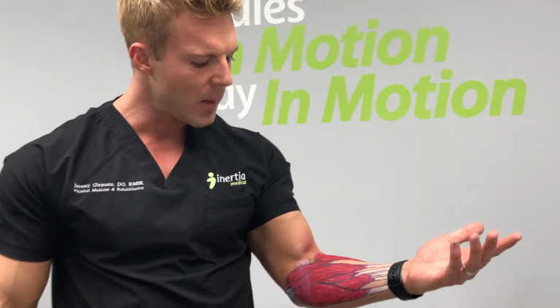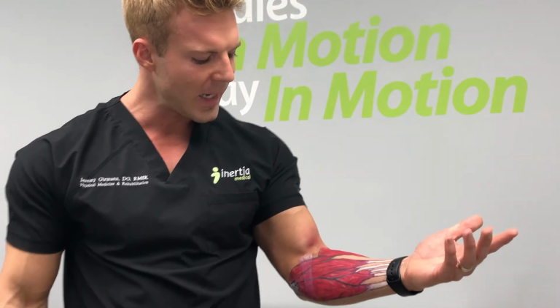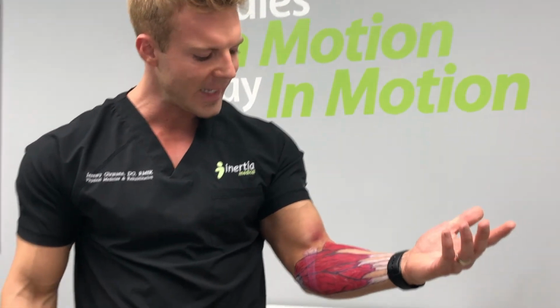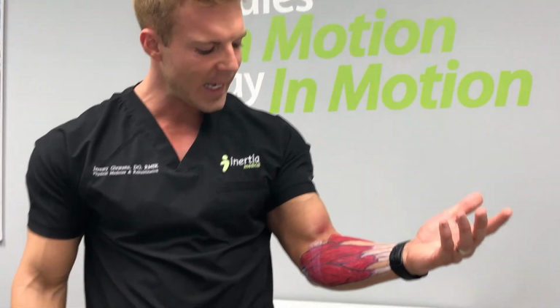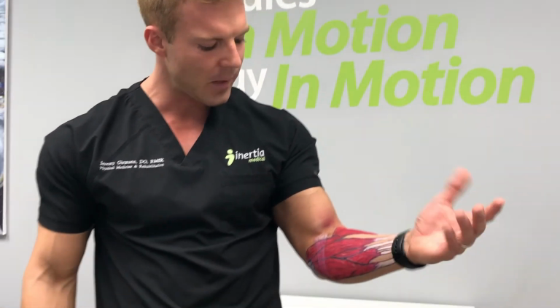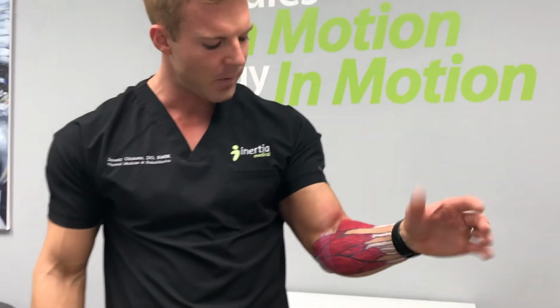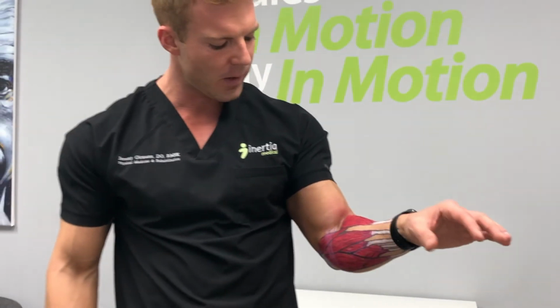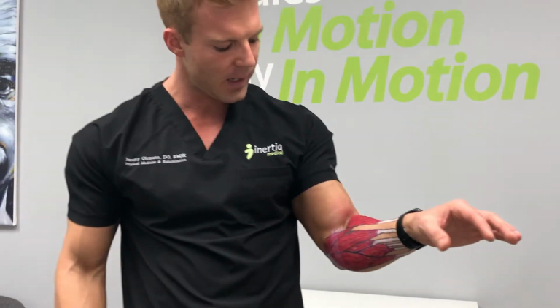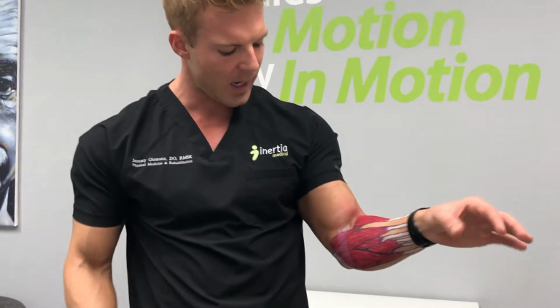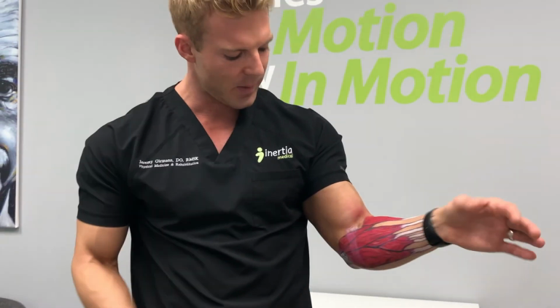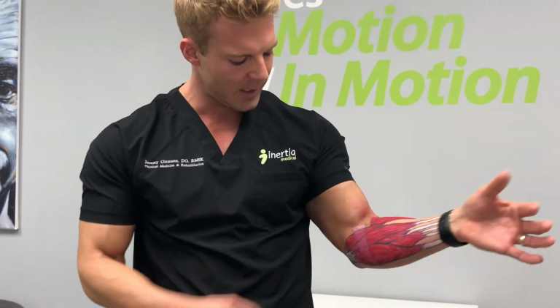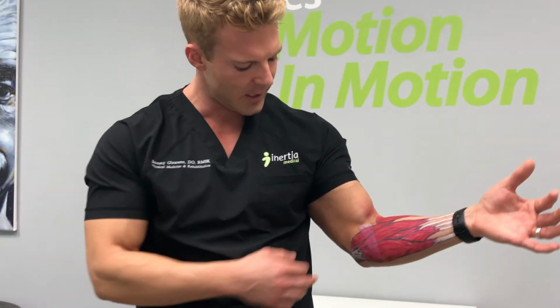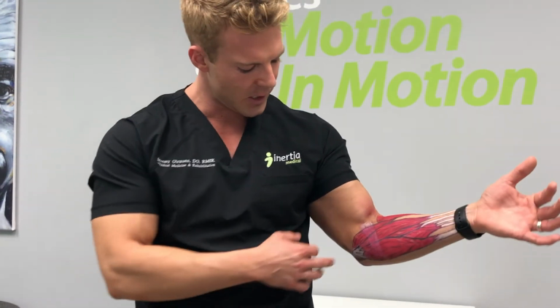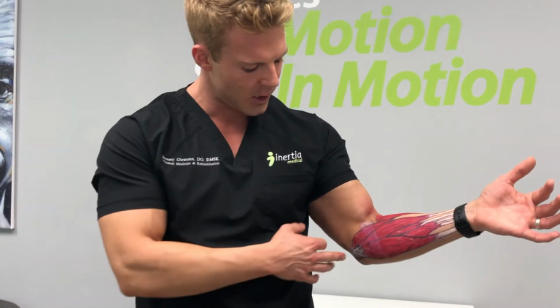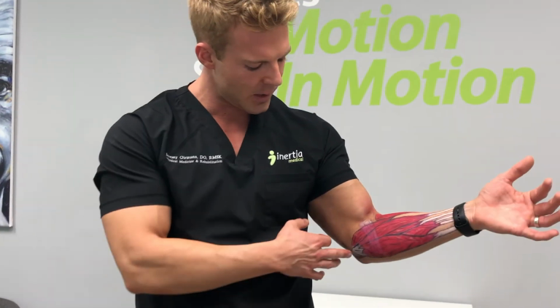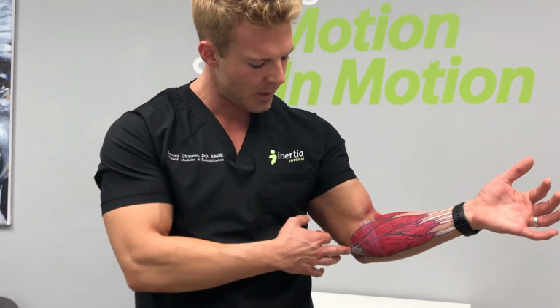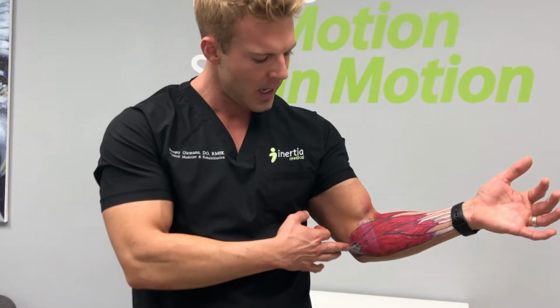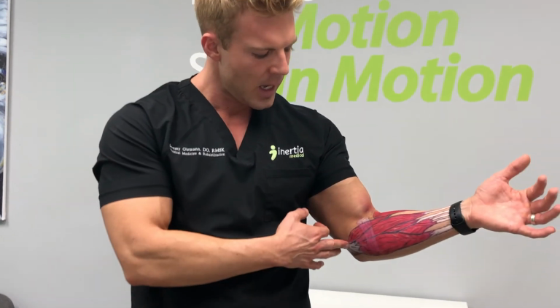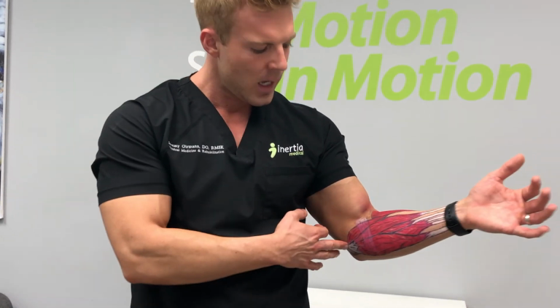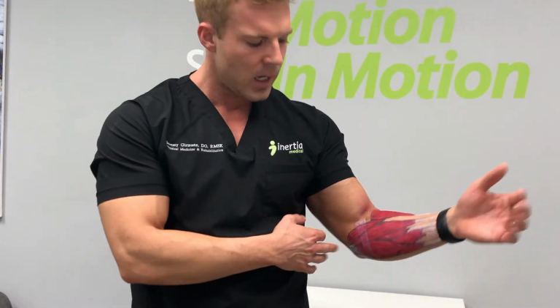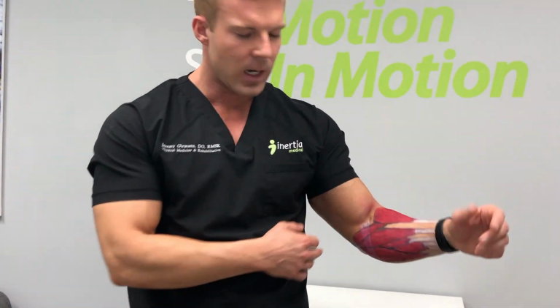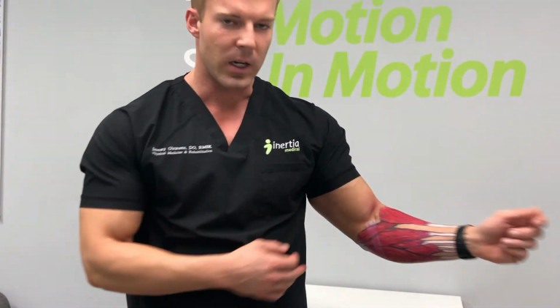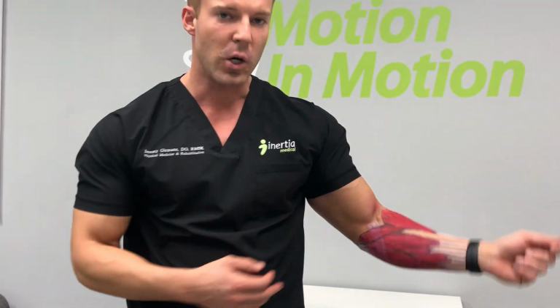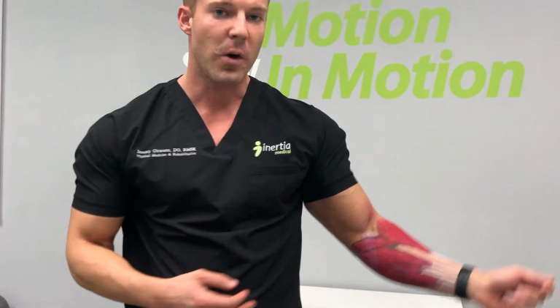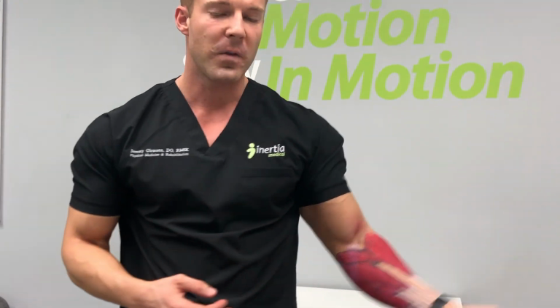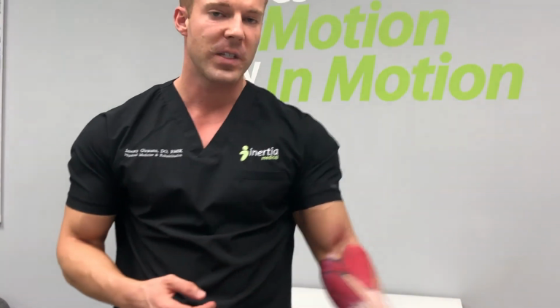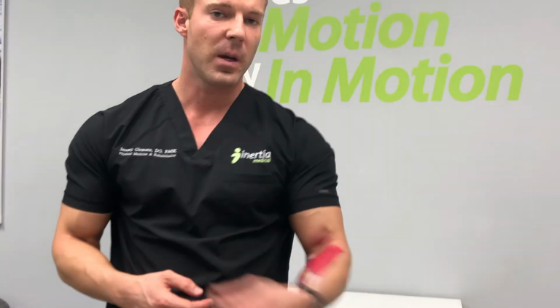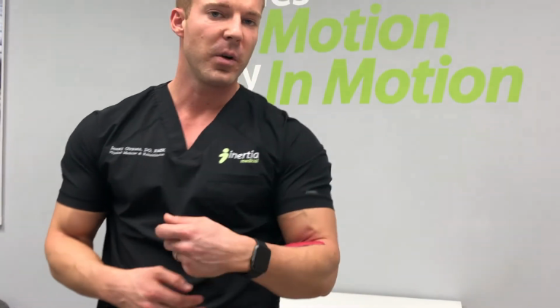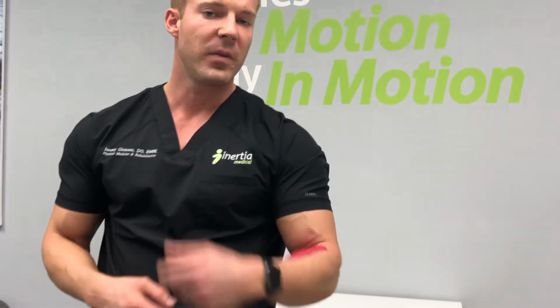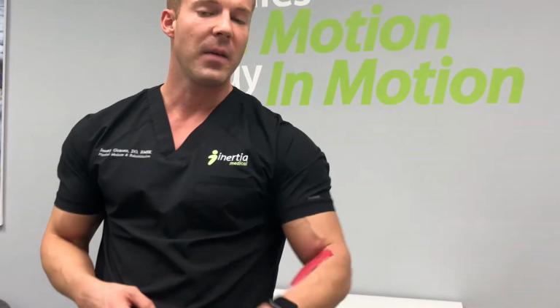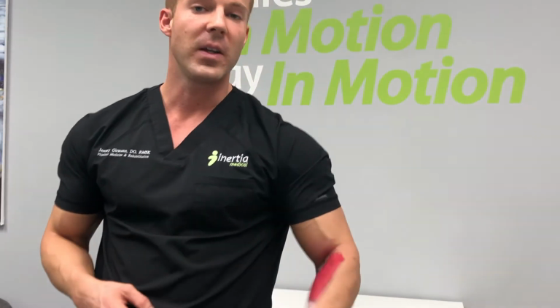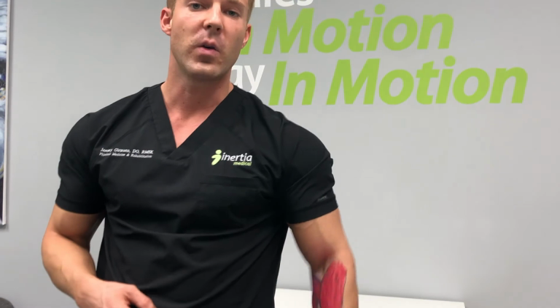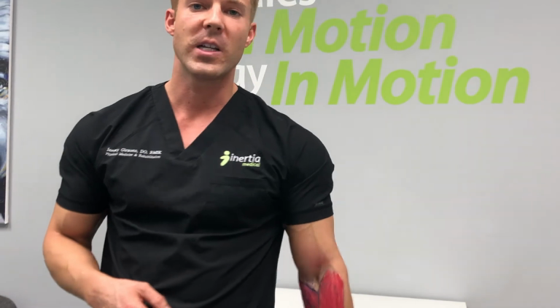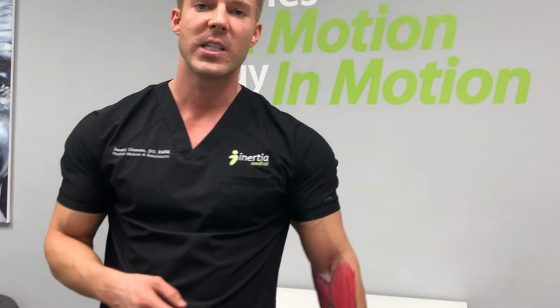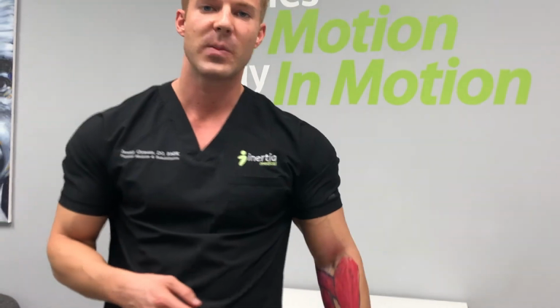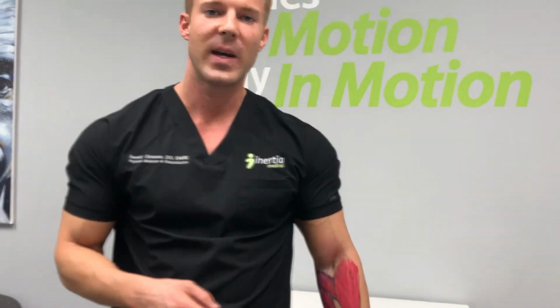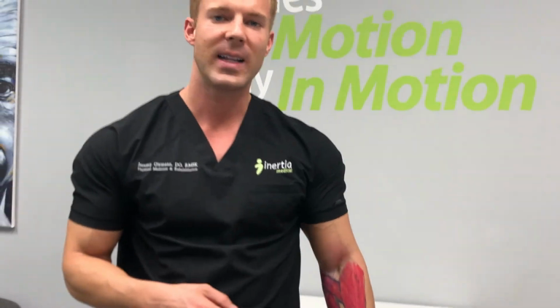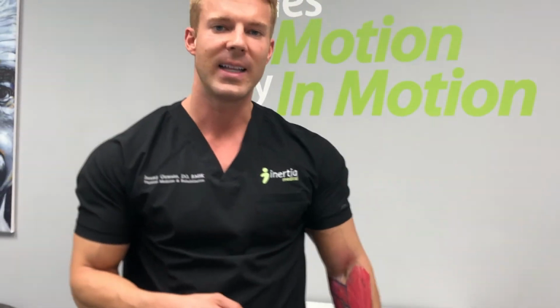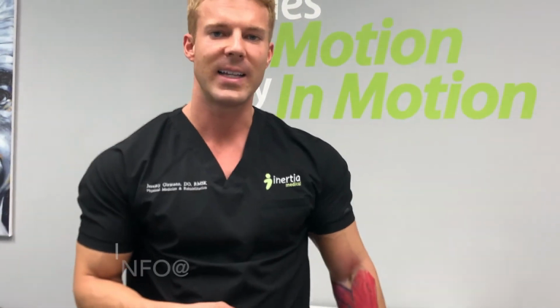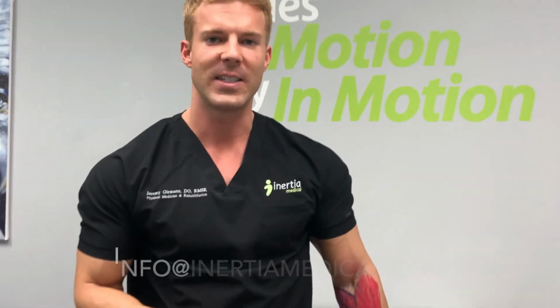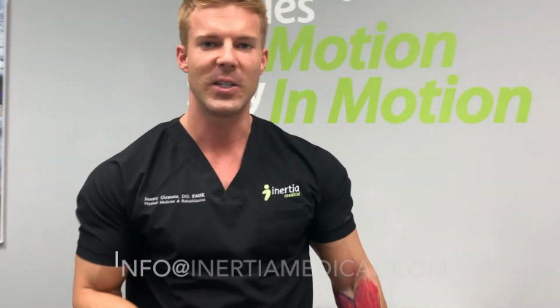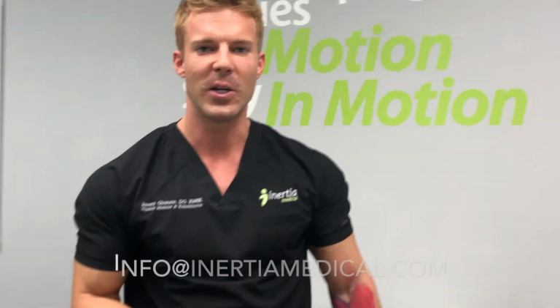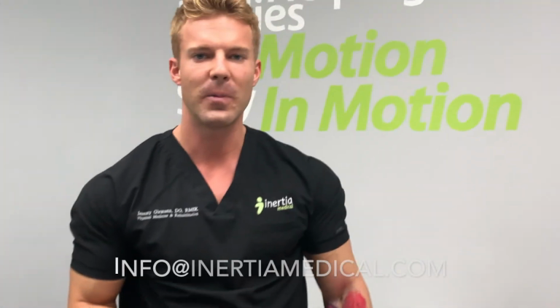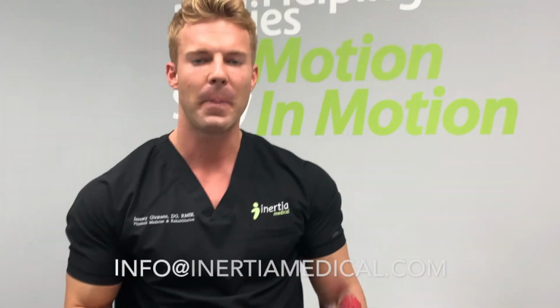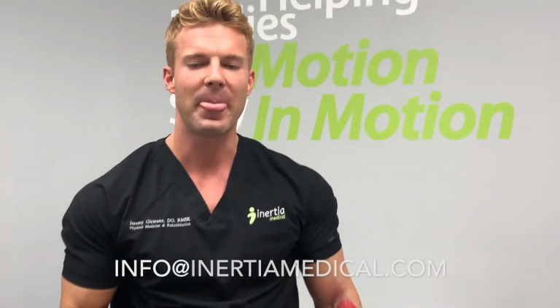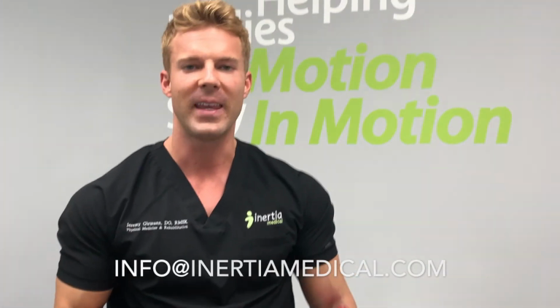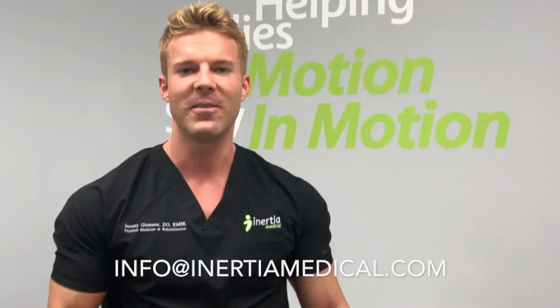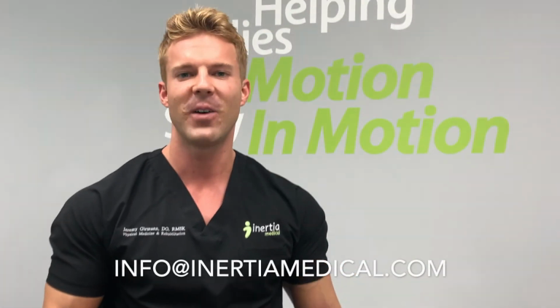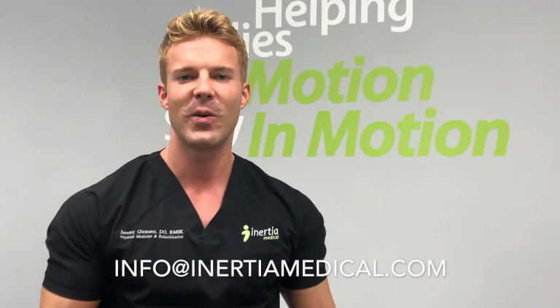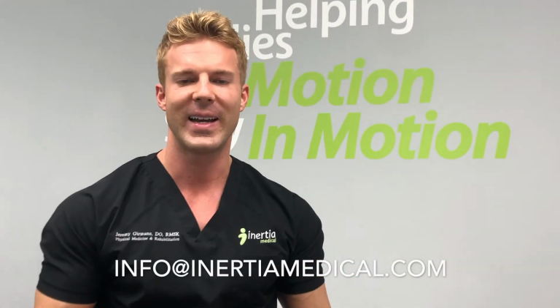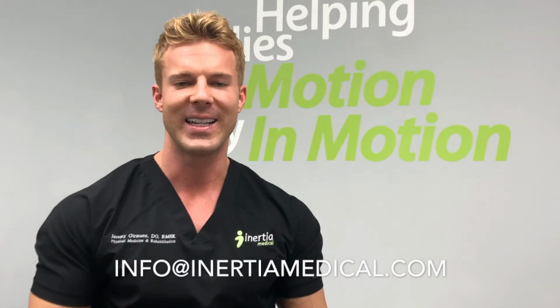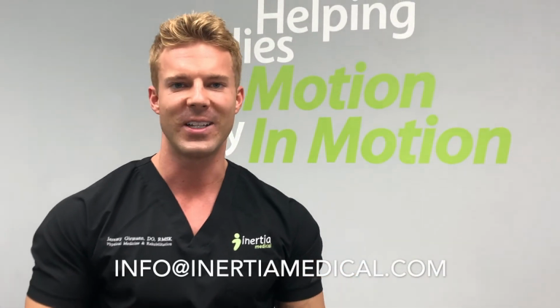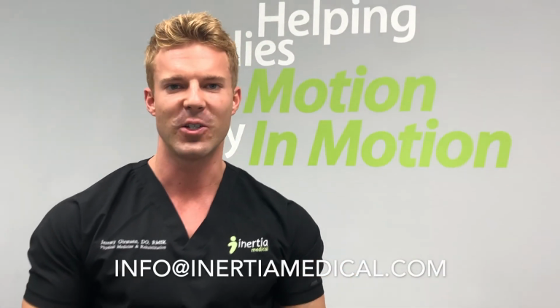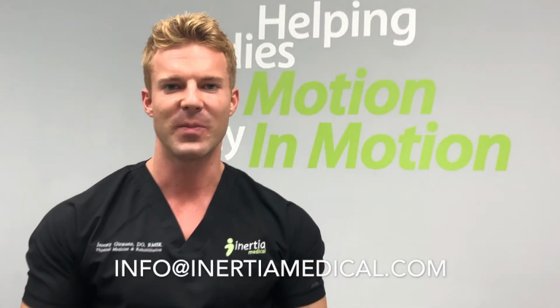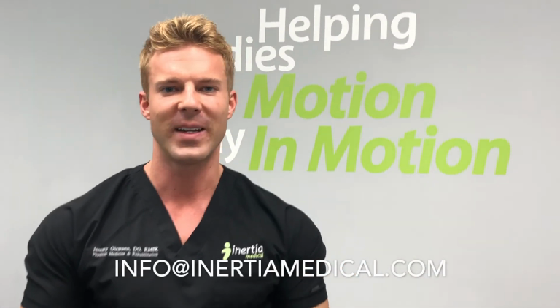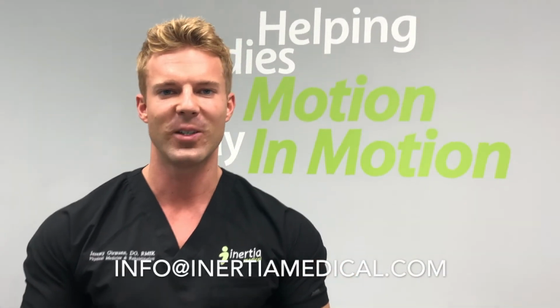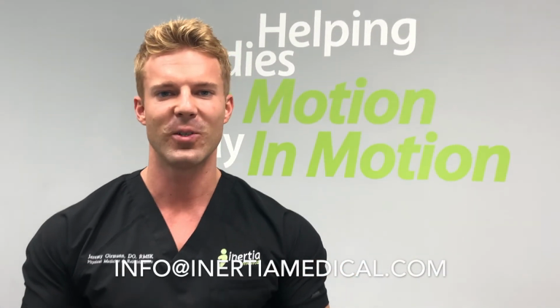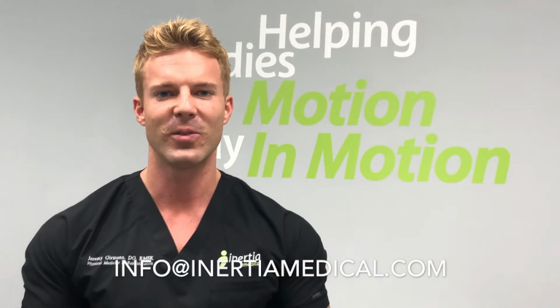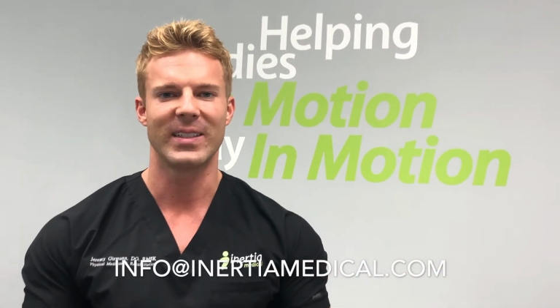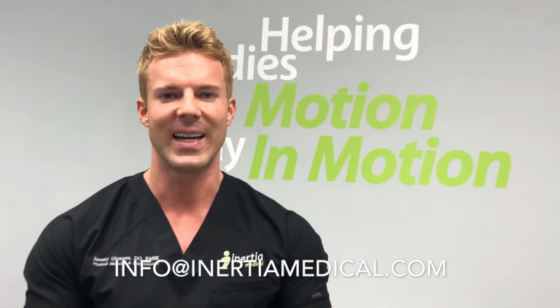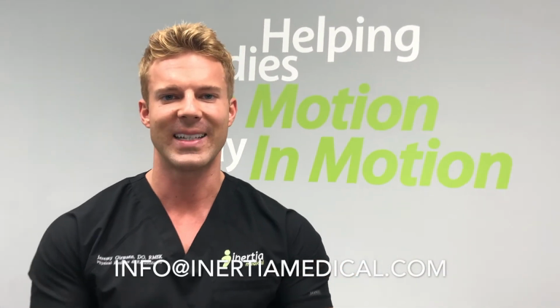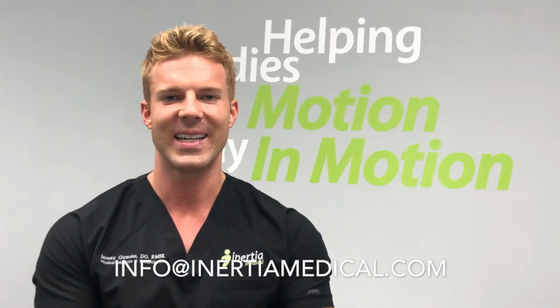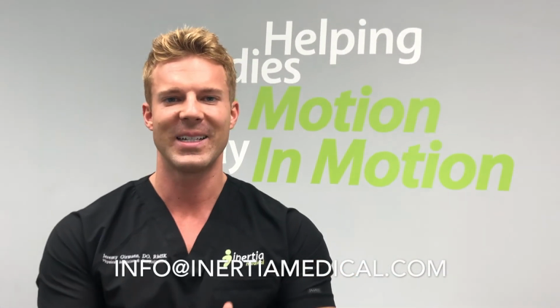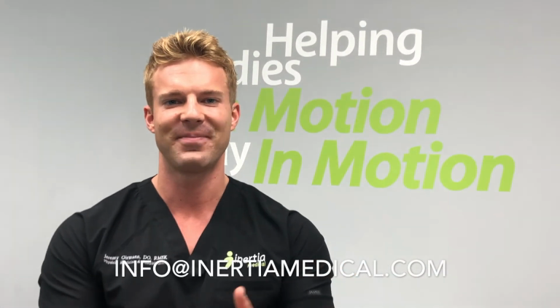Again, a very common condition — golfer's elbow. If you have any questions about it, let us know at info@InertiaMedical.com.